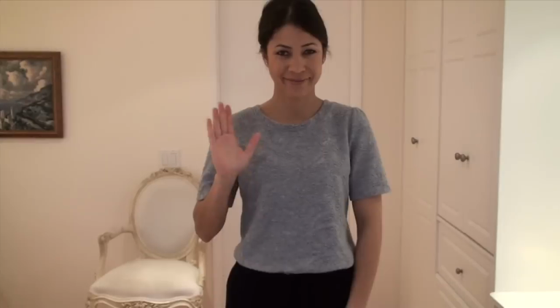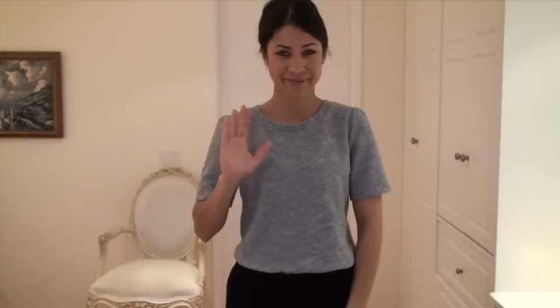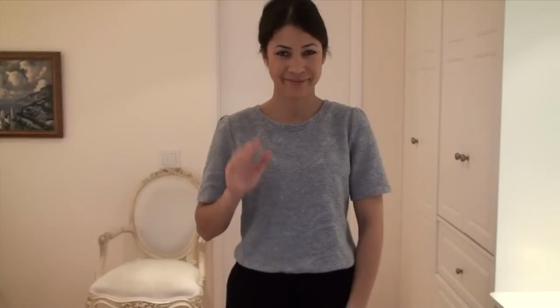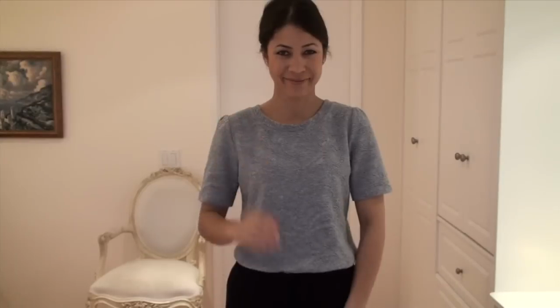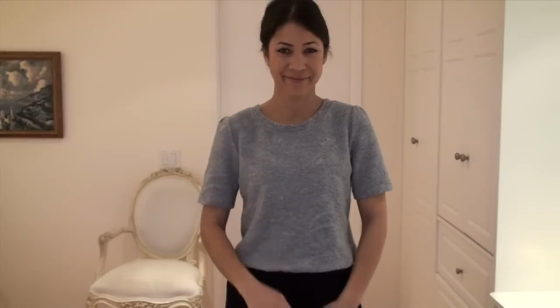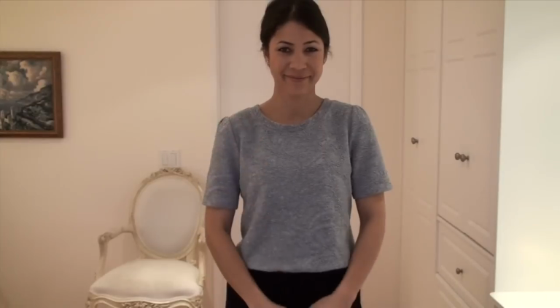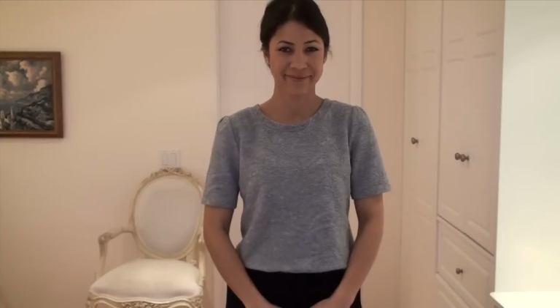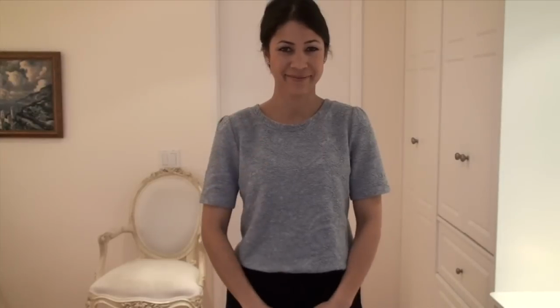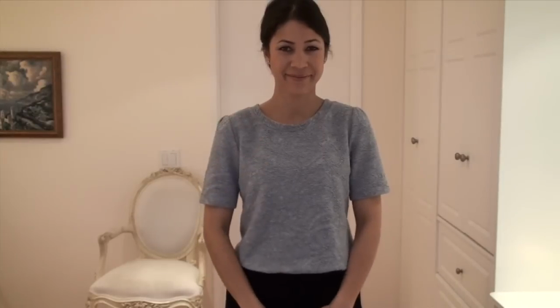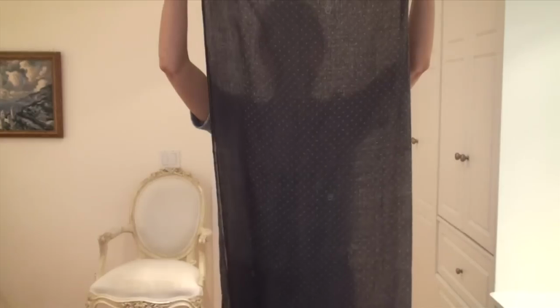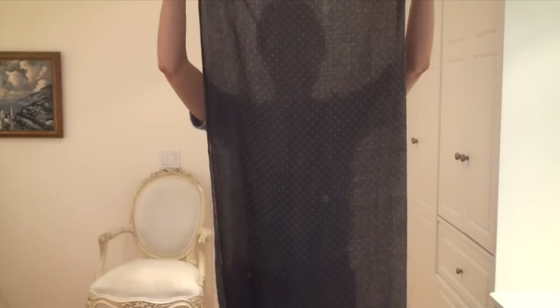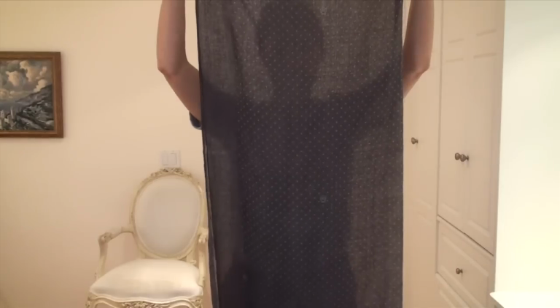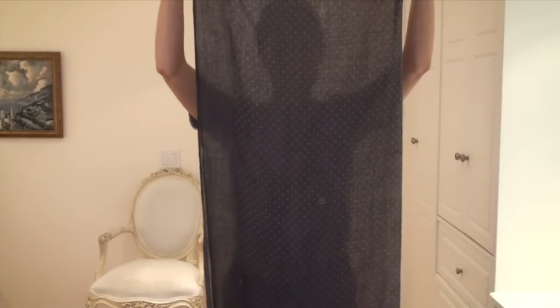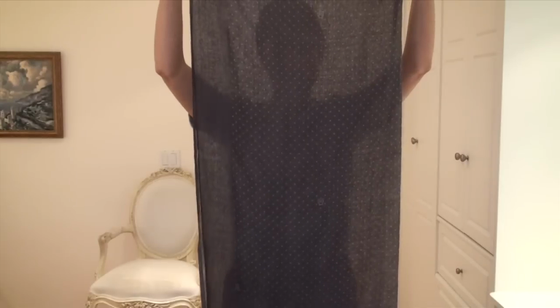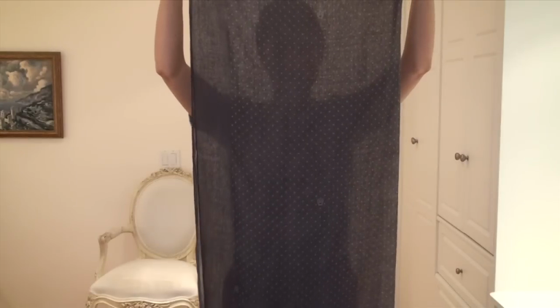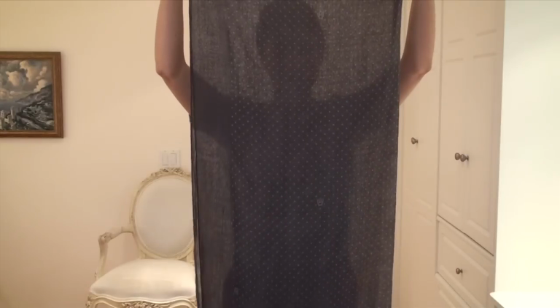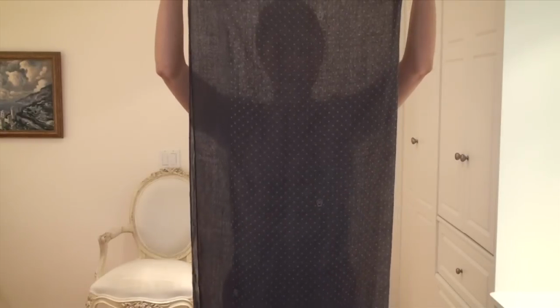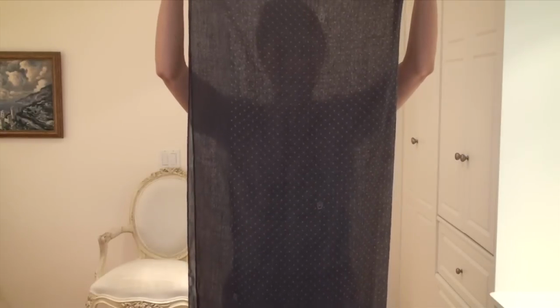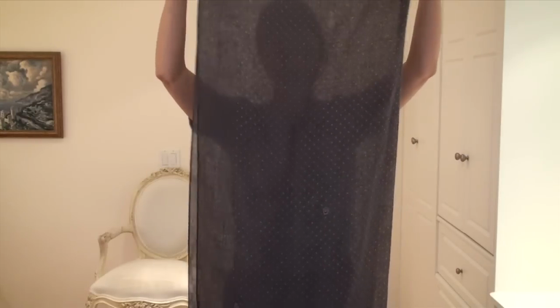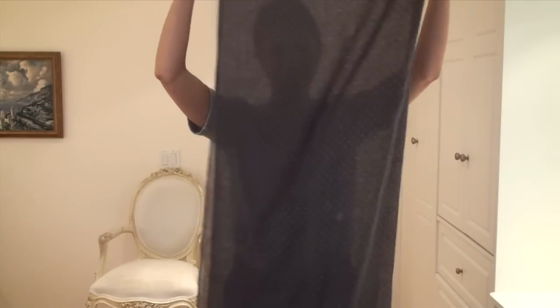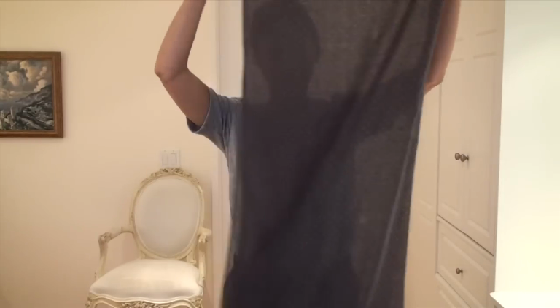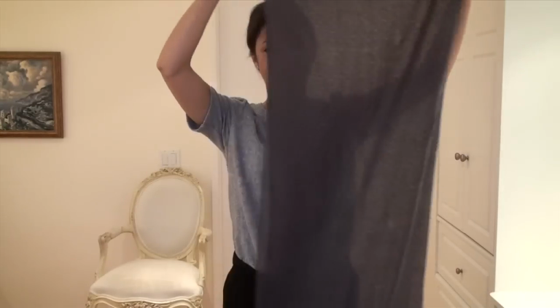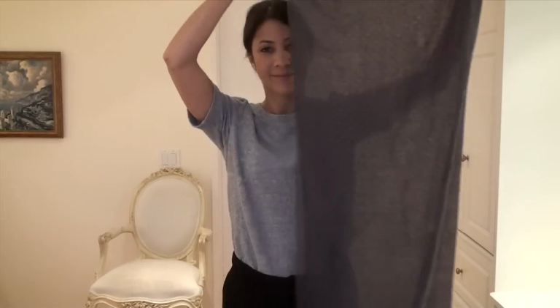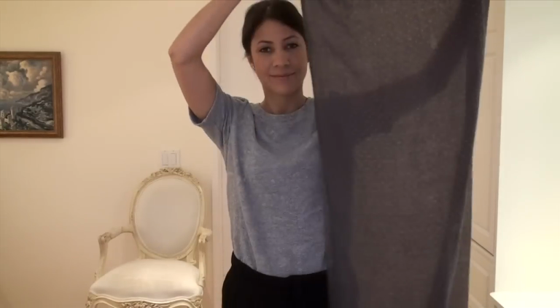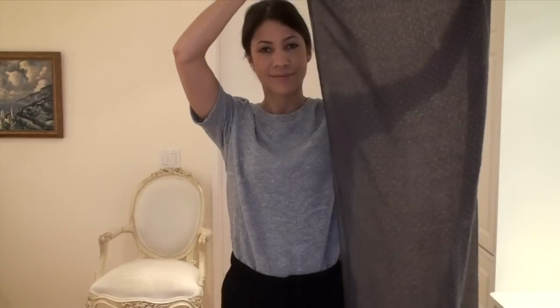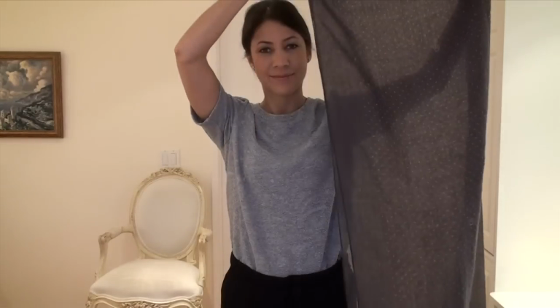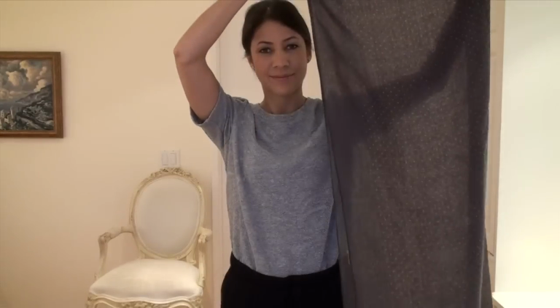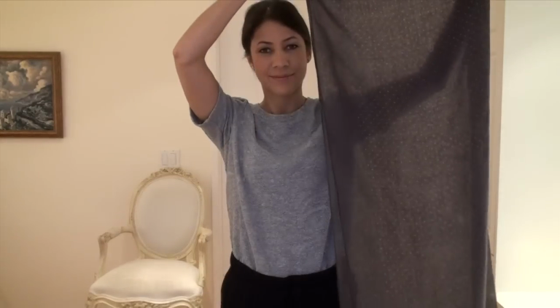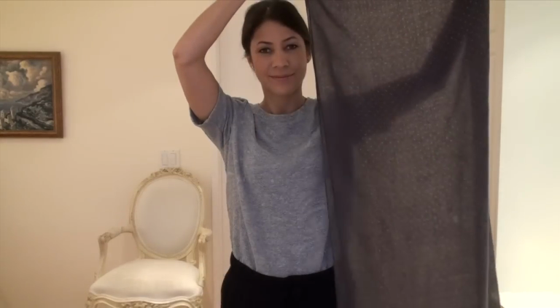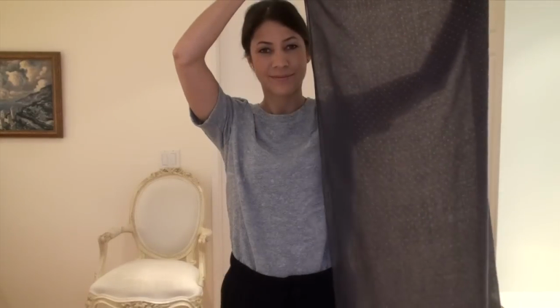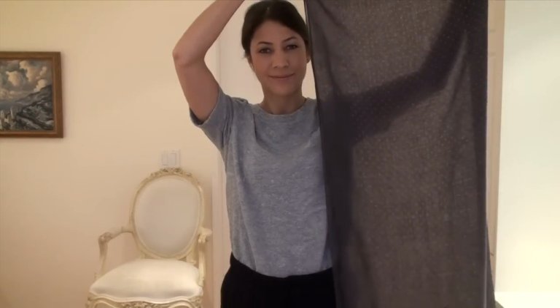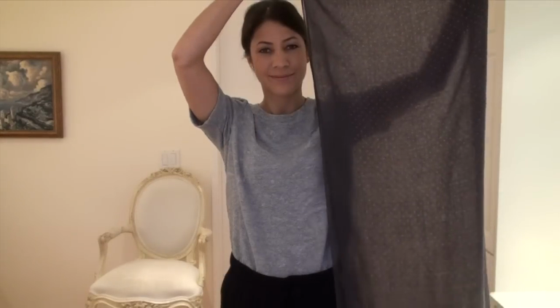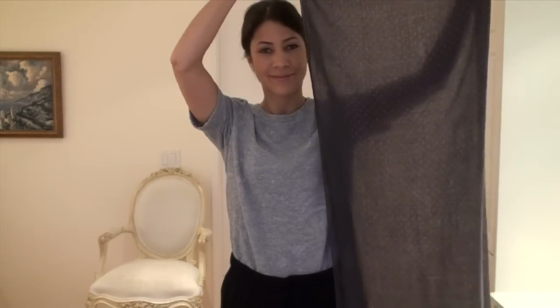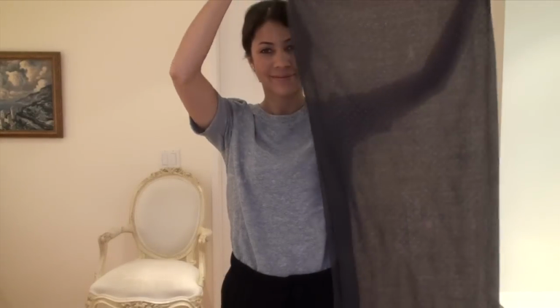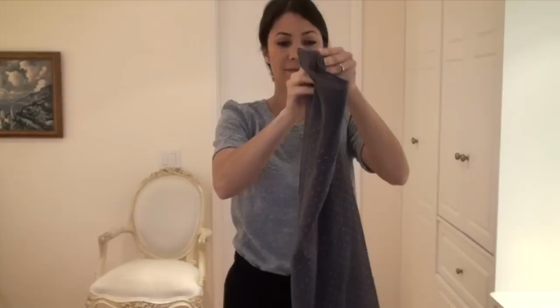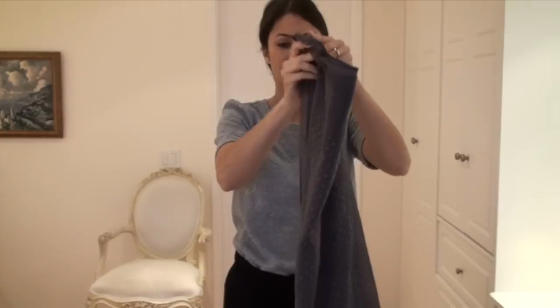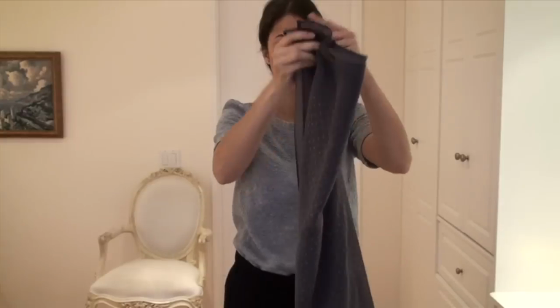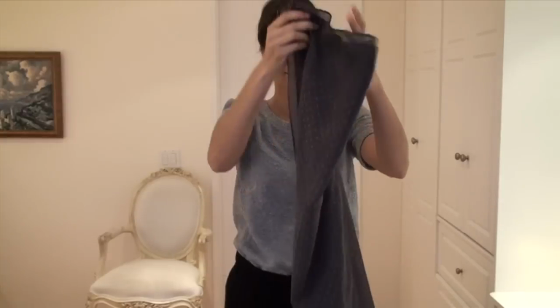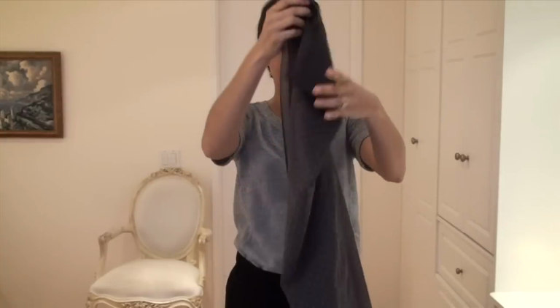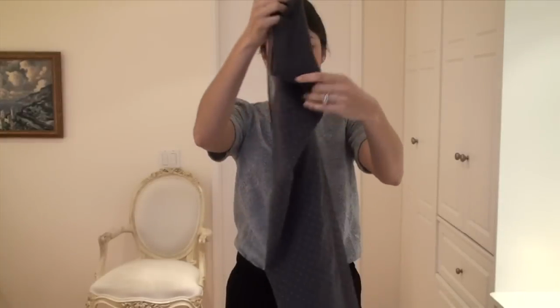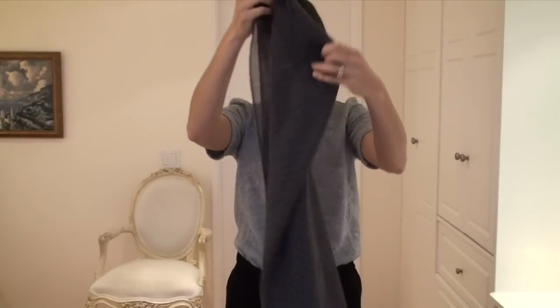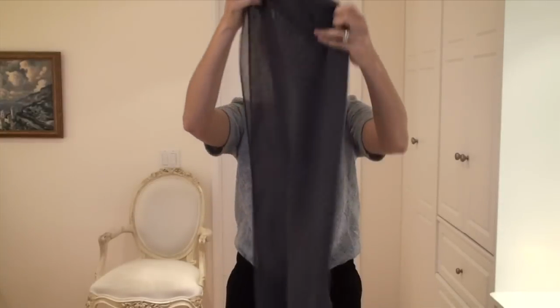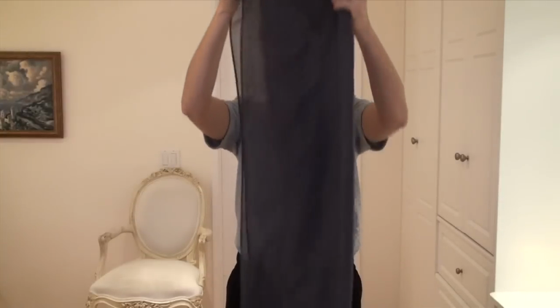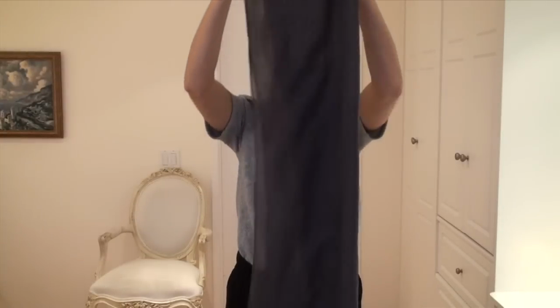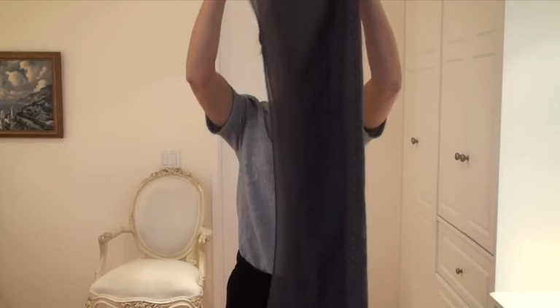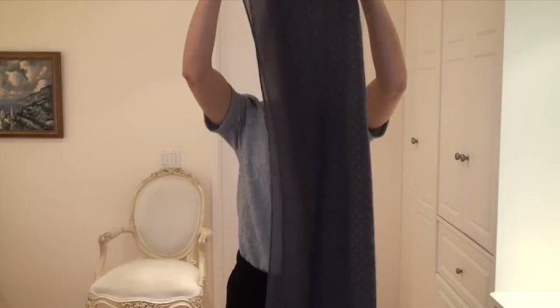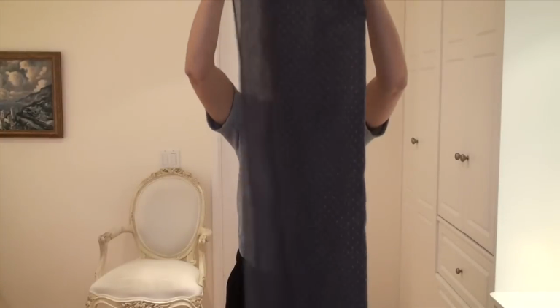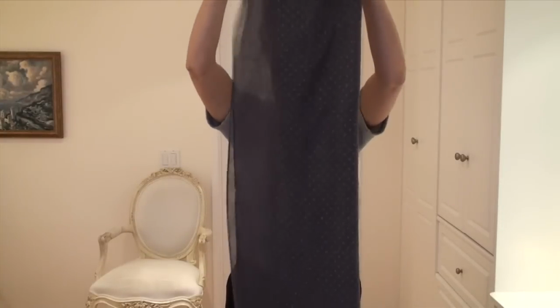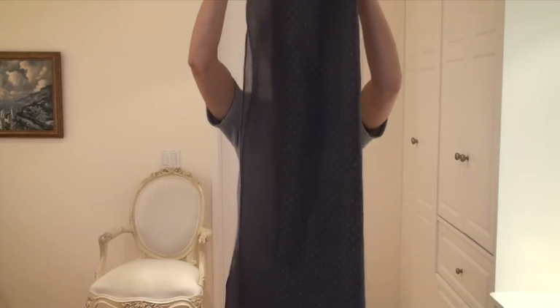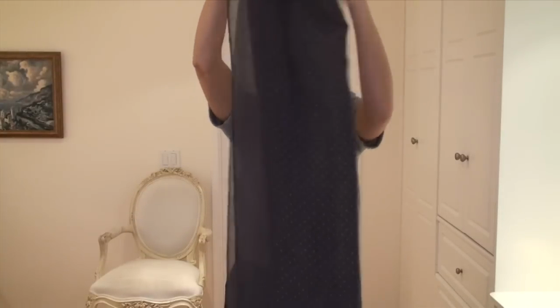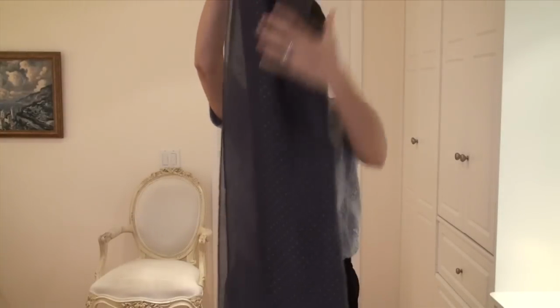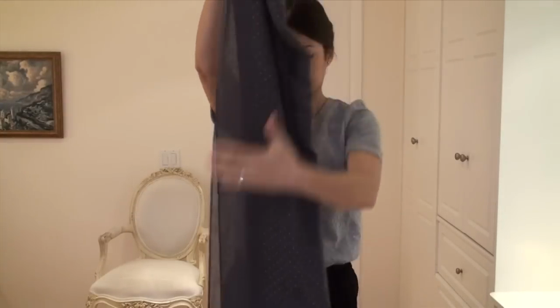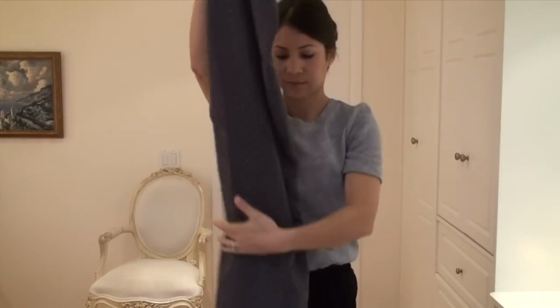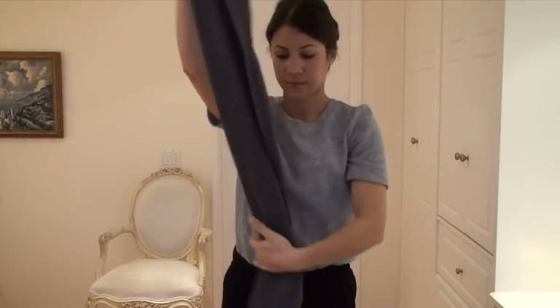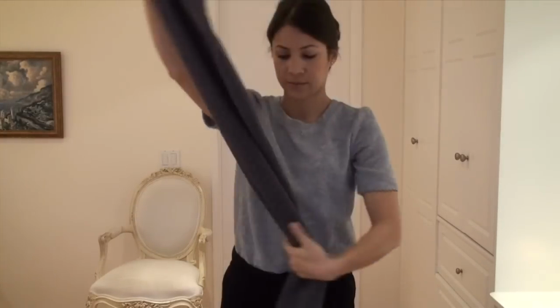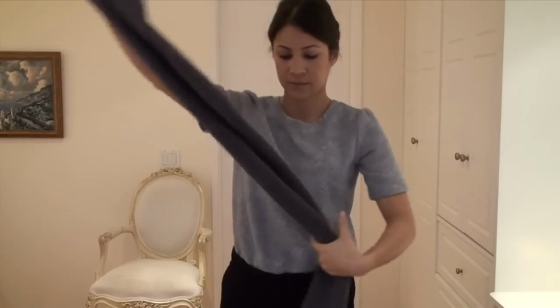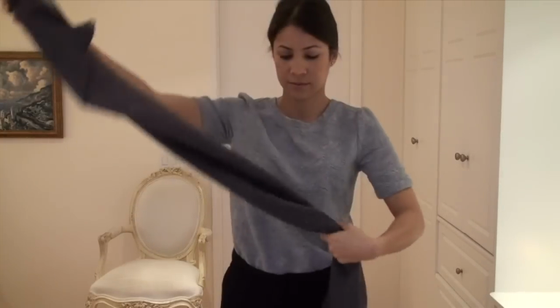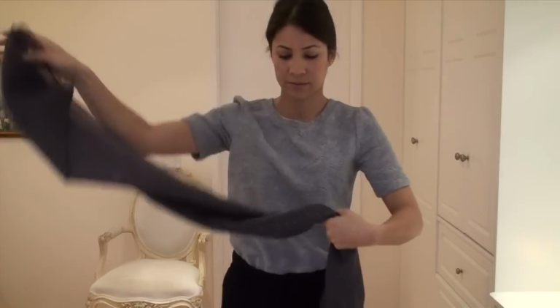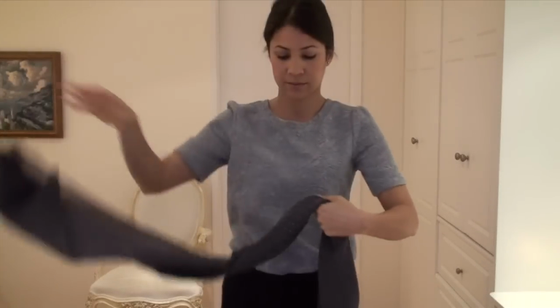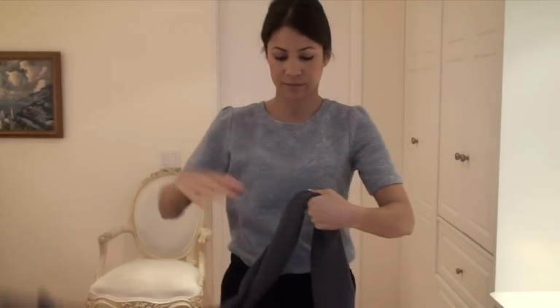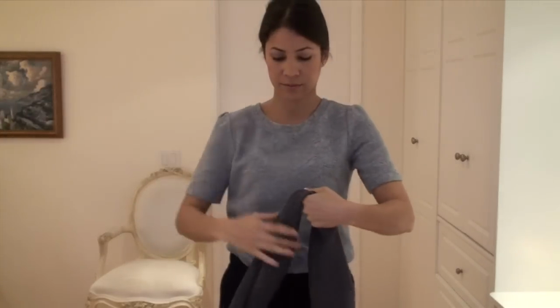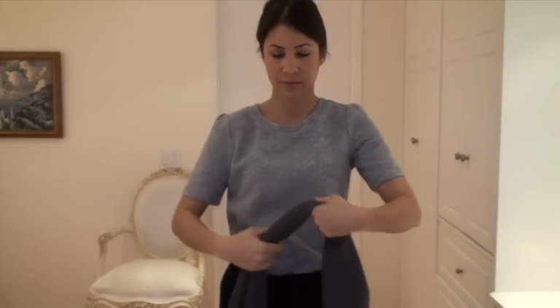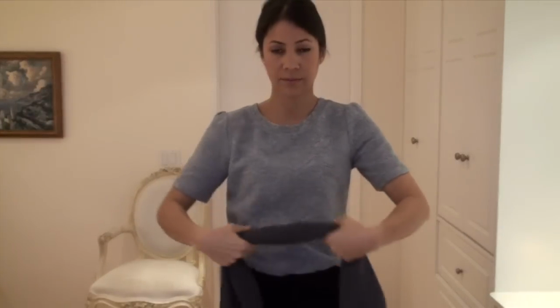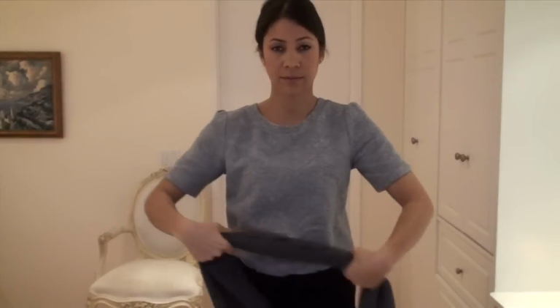Hi everyone, Jennifer here. Today I'm going to show you a very fun tutorial to tie your scarf in what I call a butterfly knot.